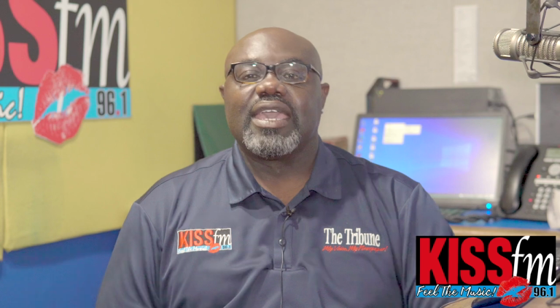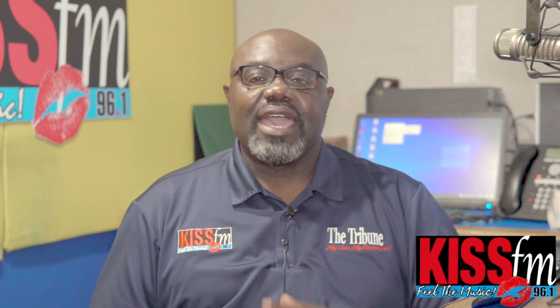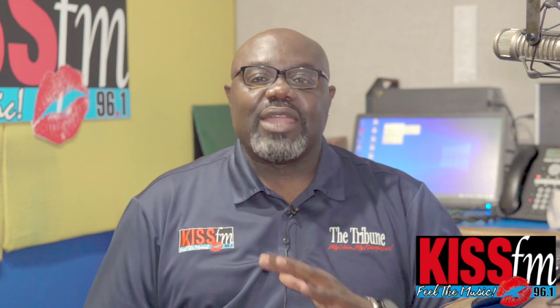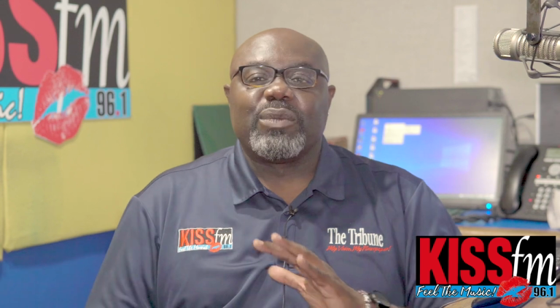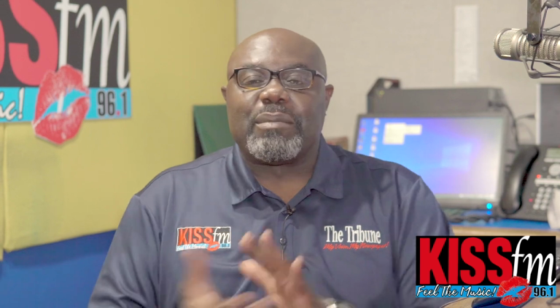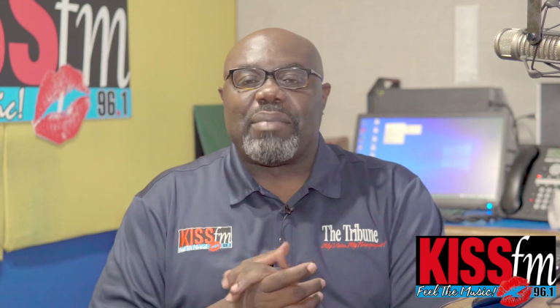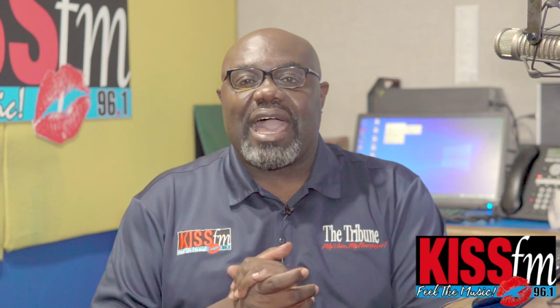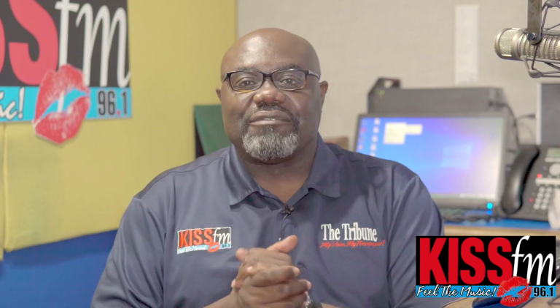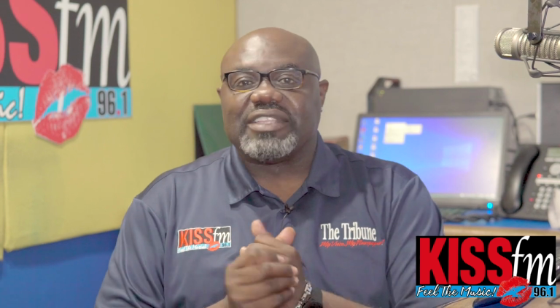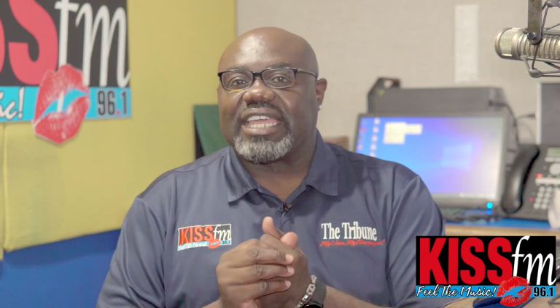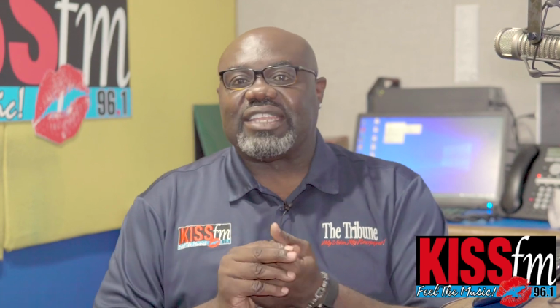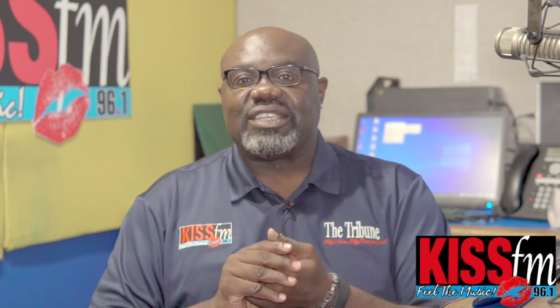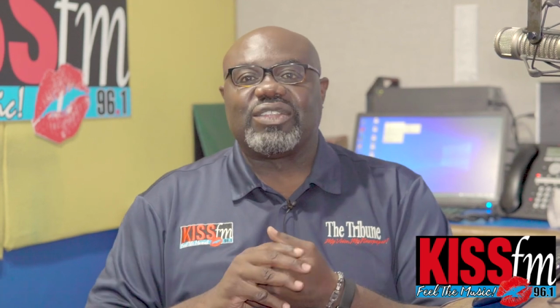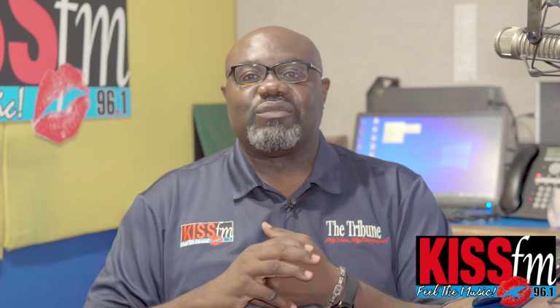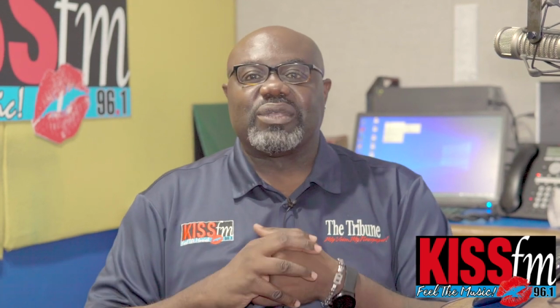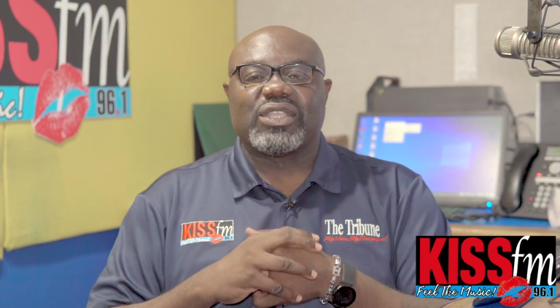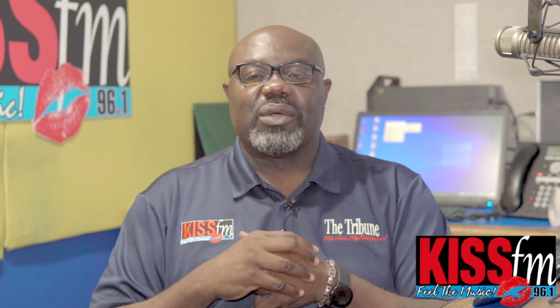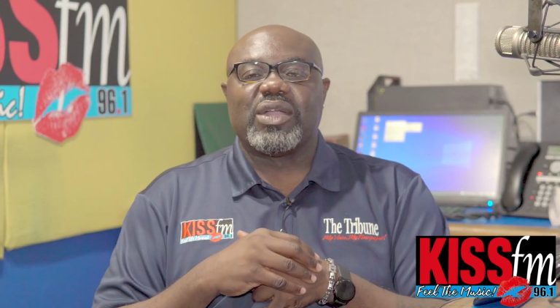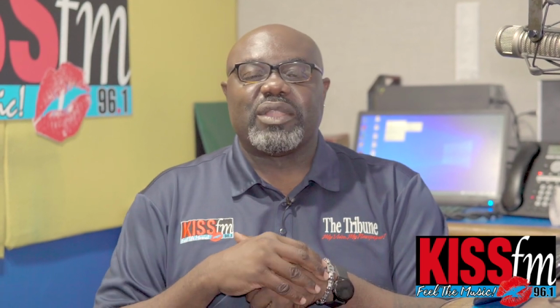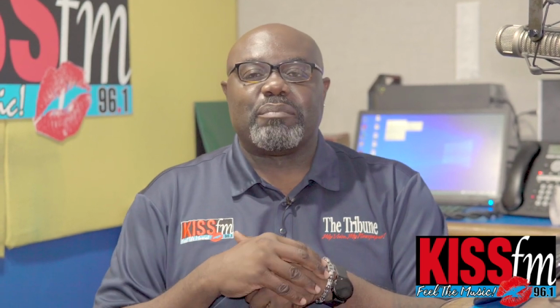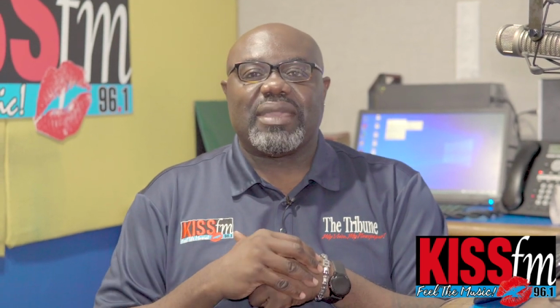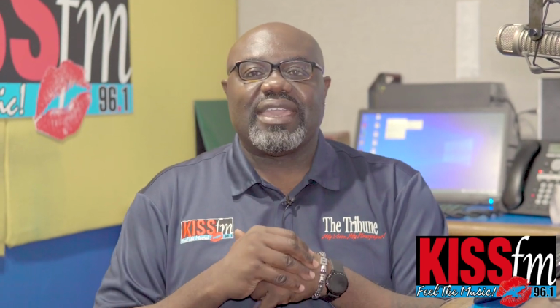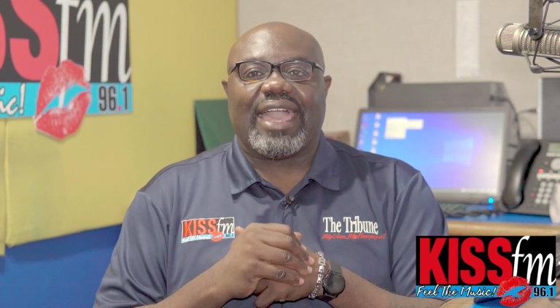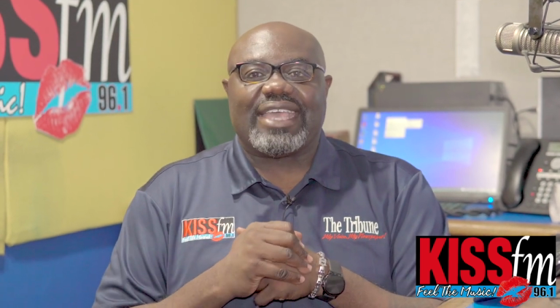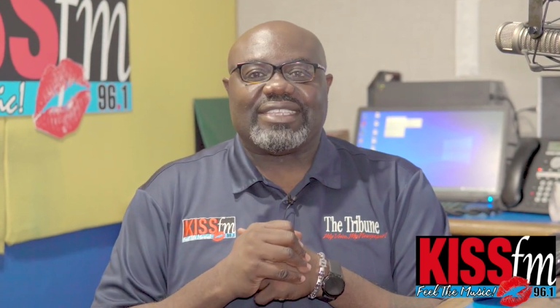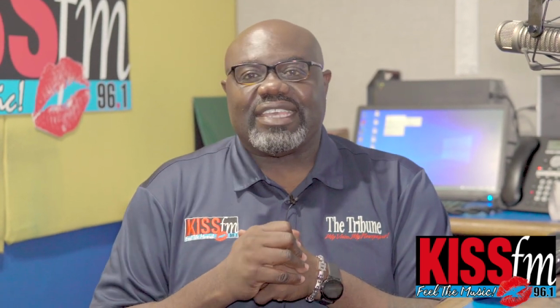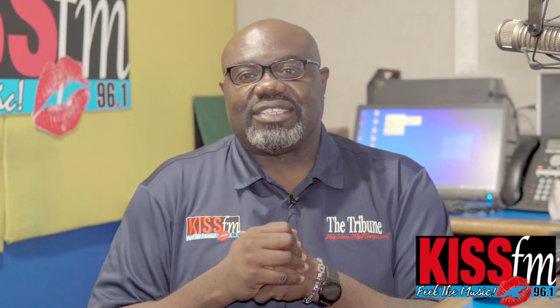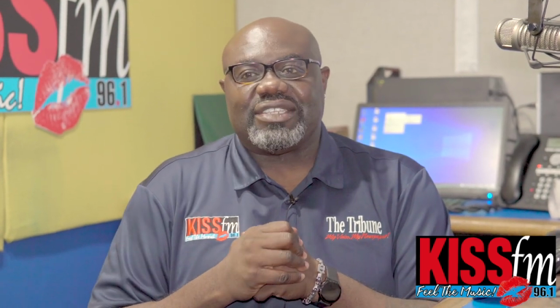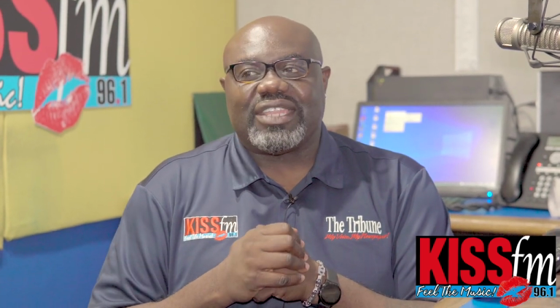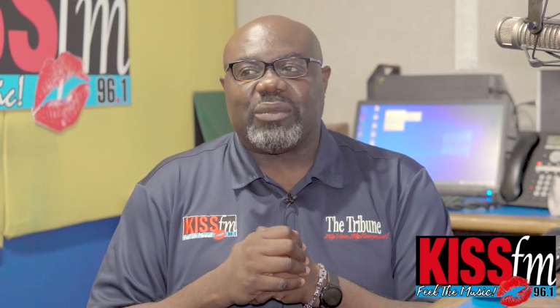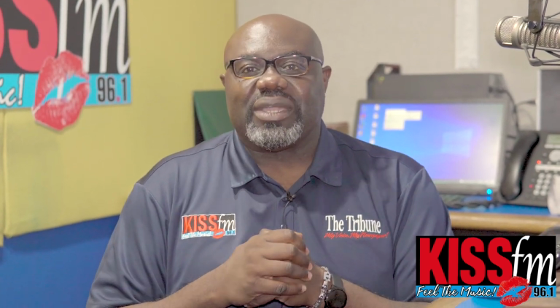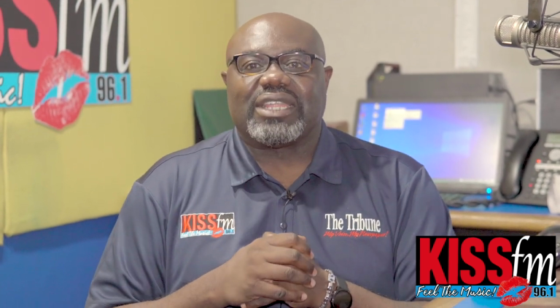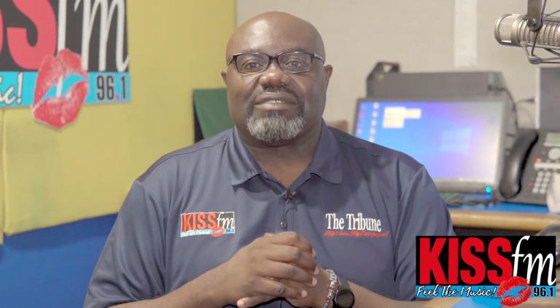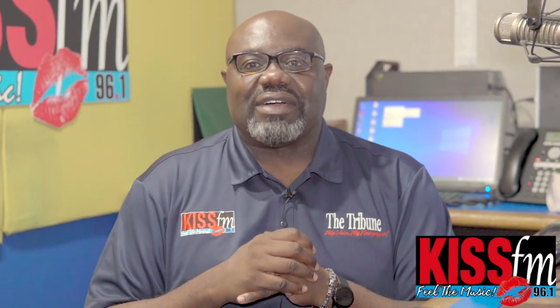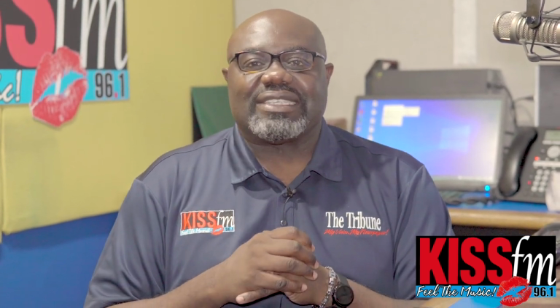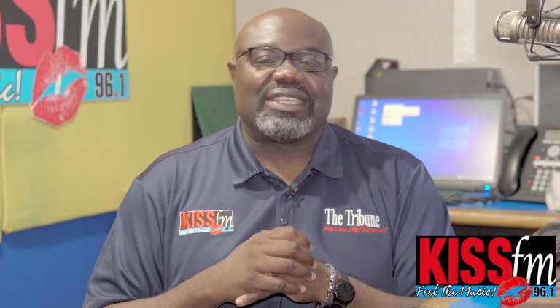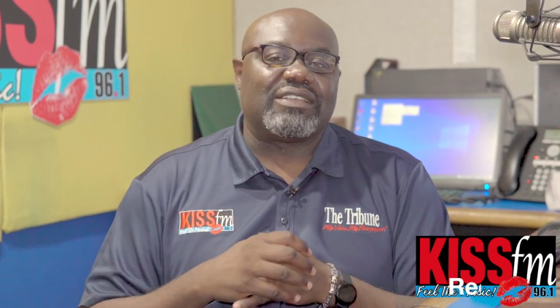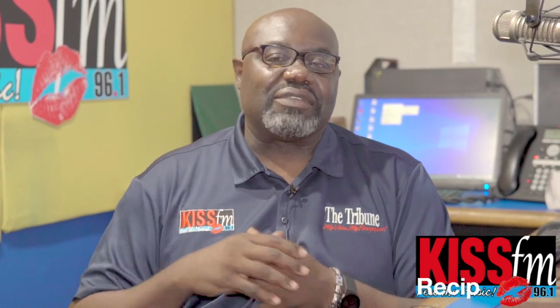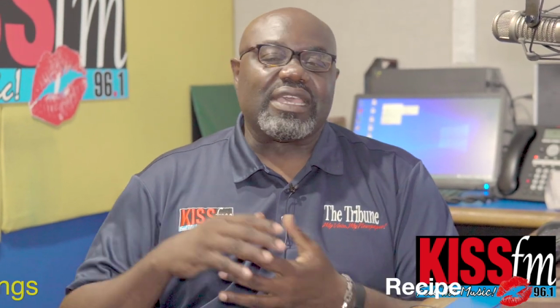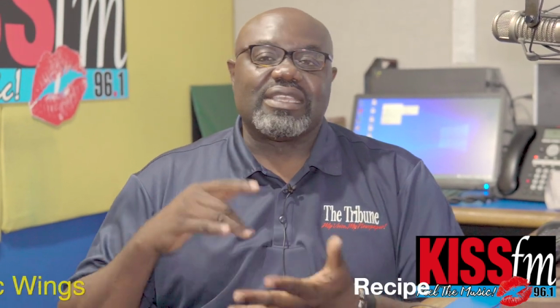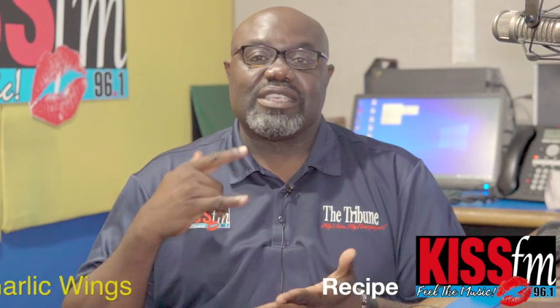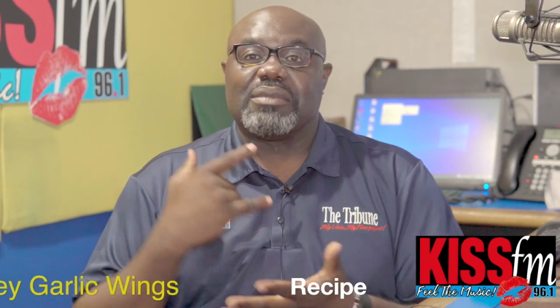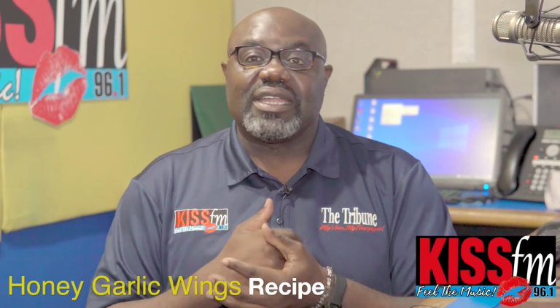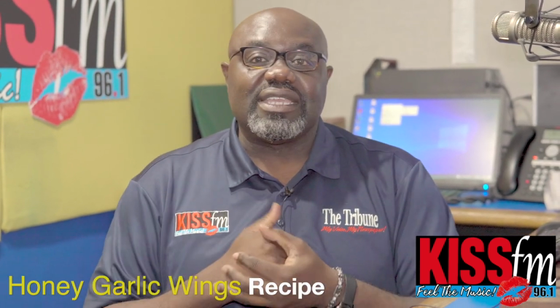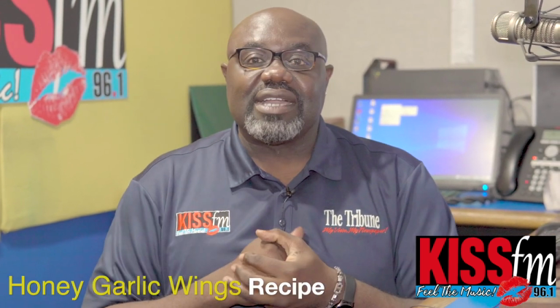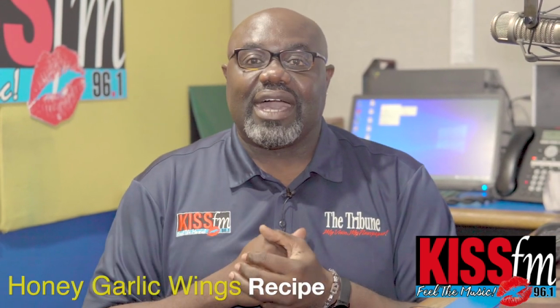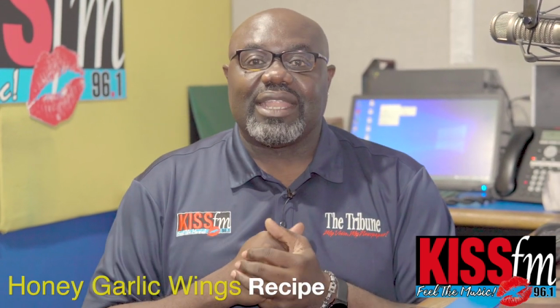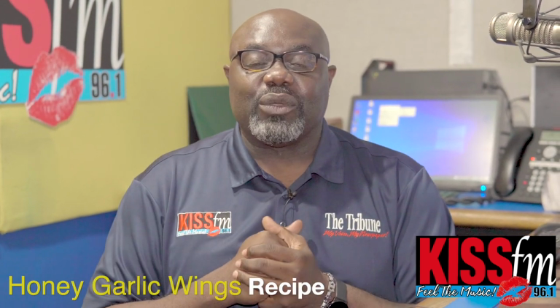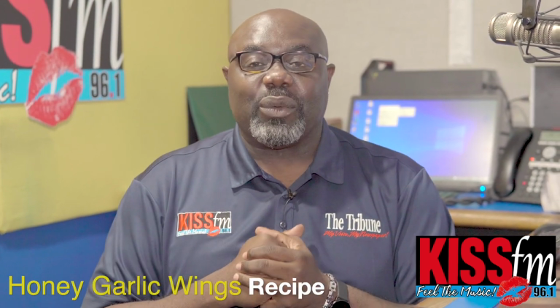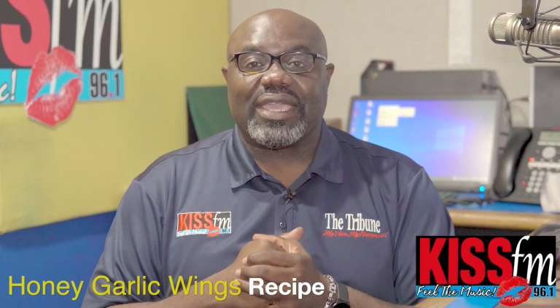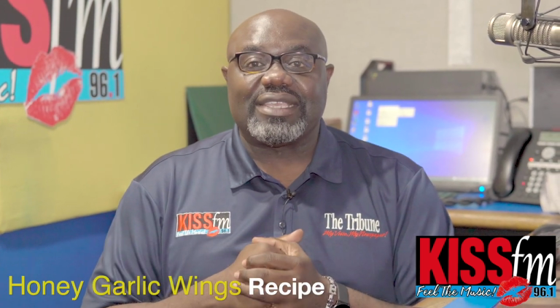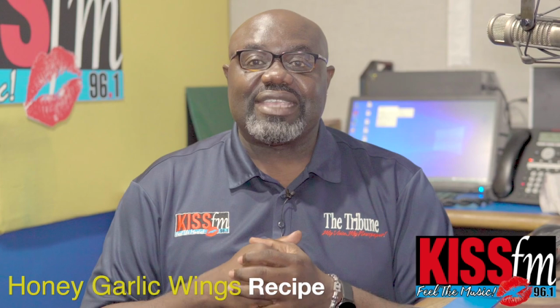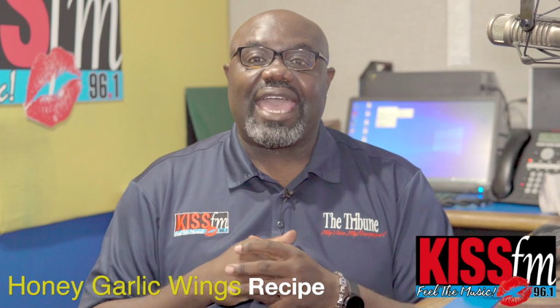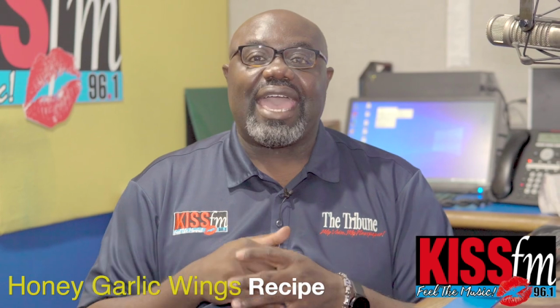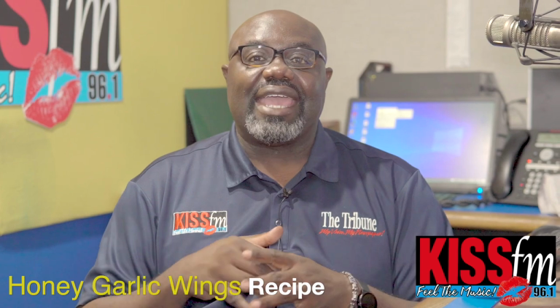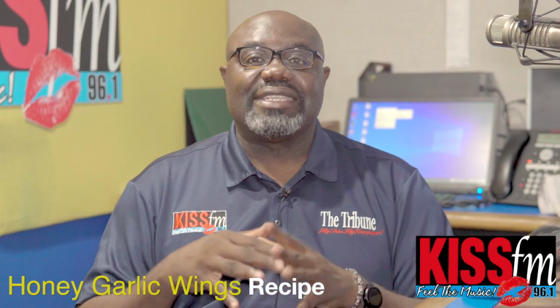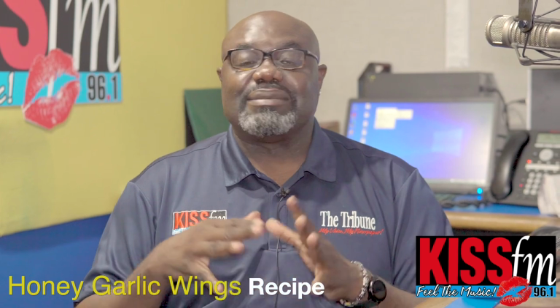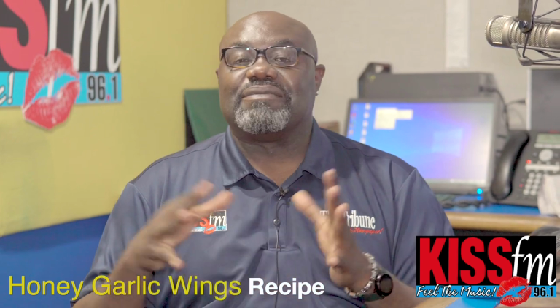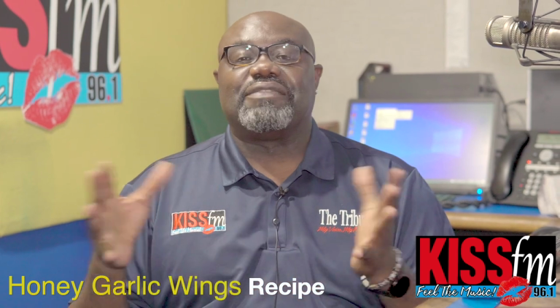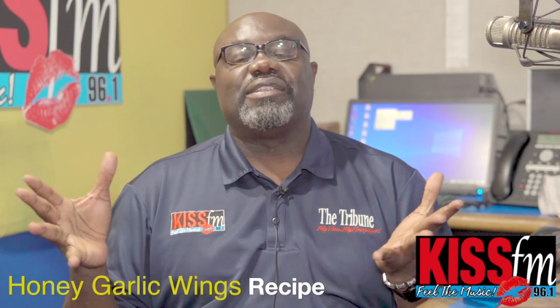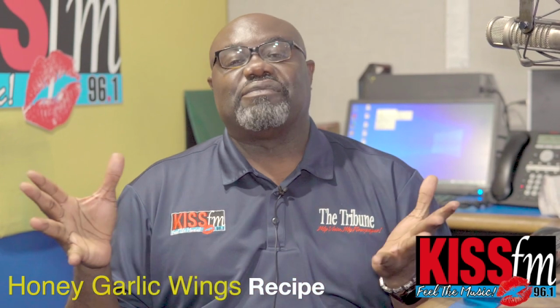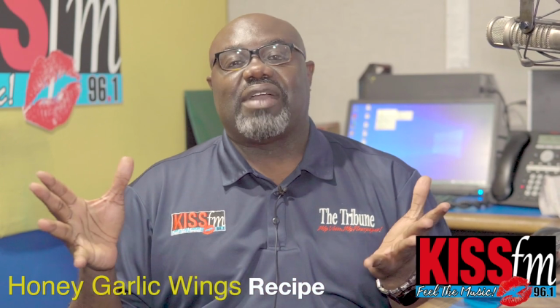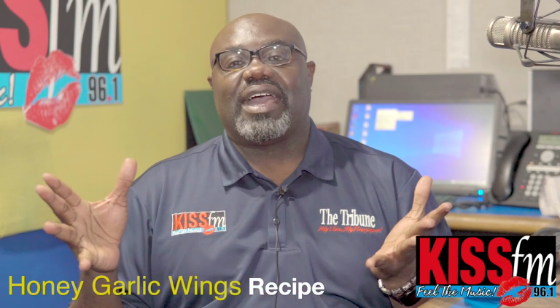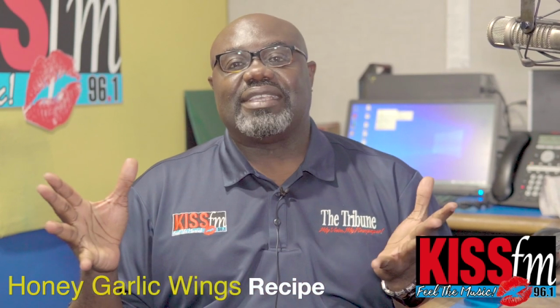And we're back for another edition of What's Going On in Big Guy's Kitchen. Today we're going to have ourselves some honey garlic wings and some french fries.